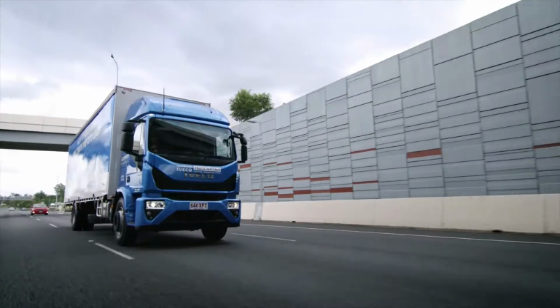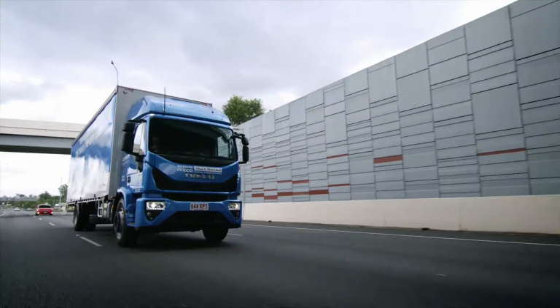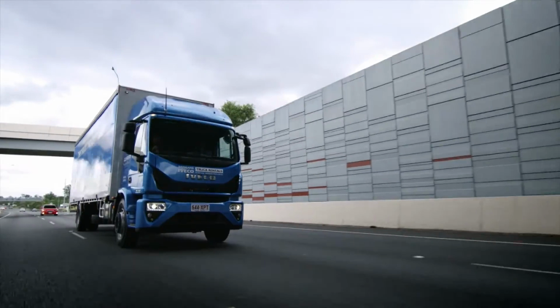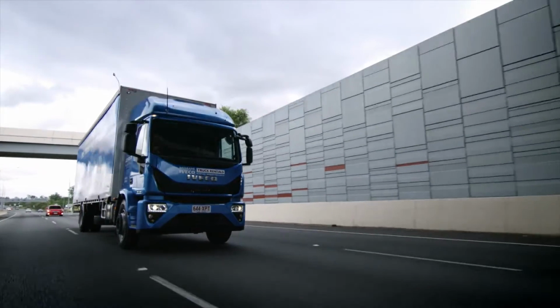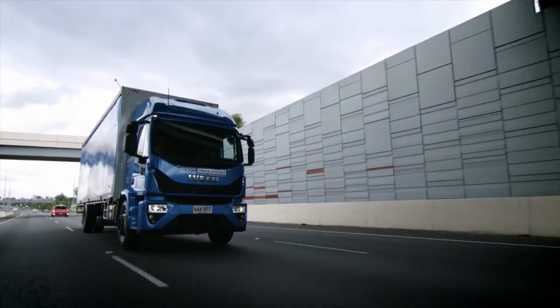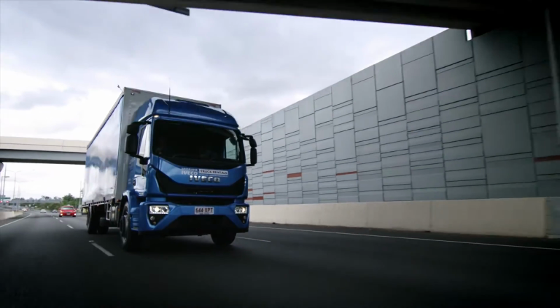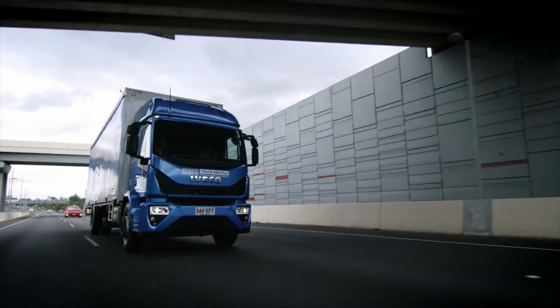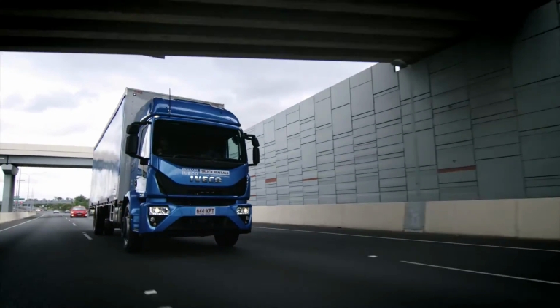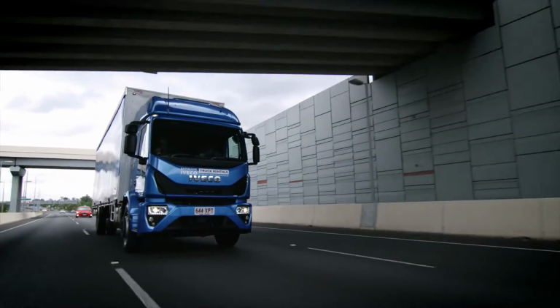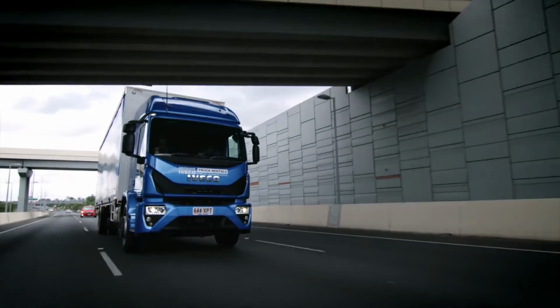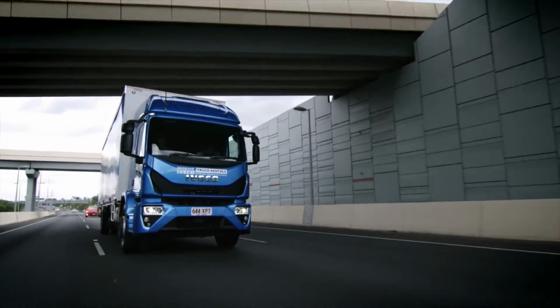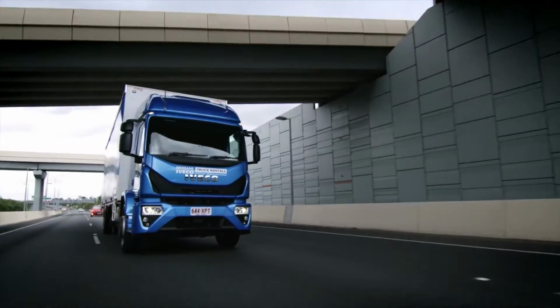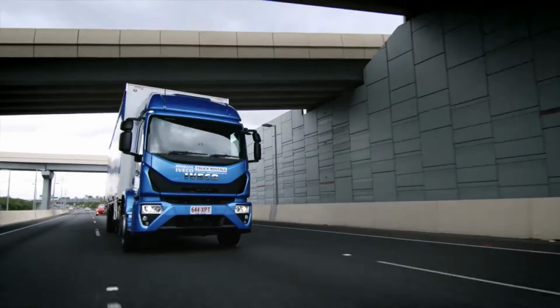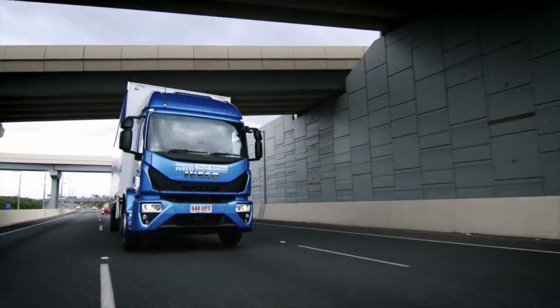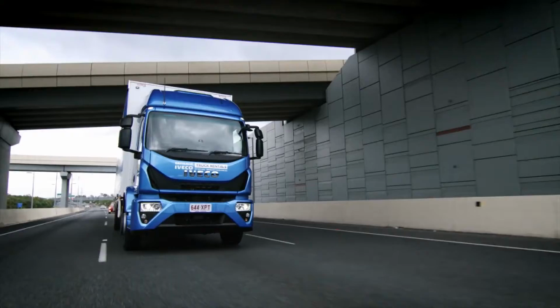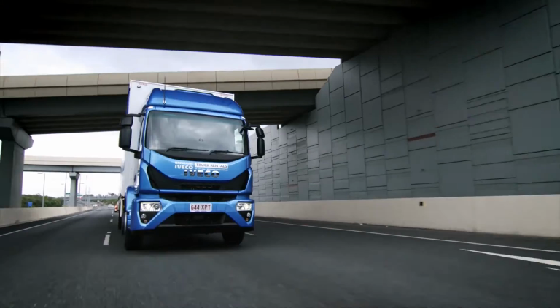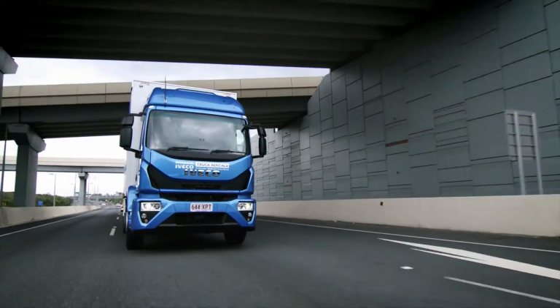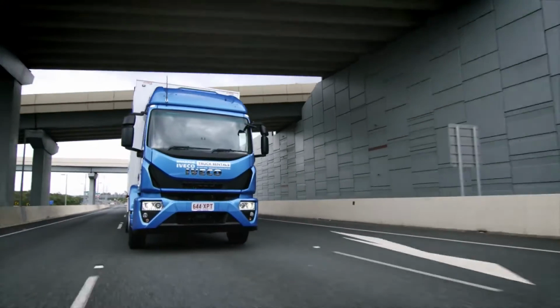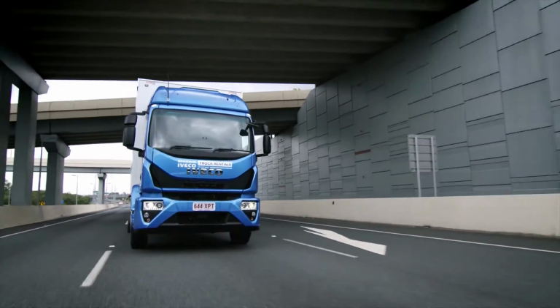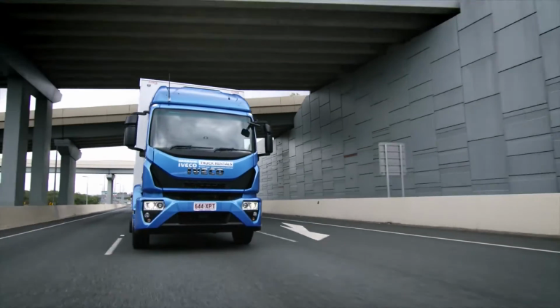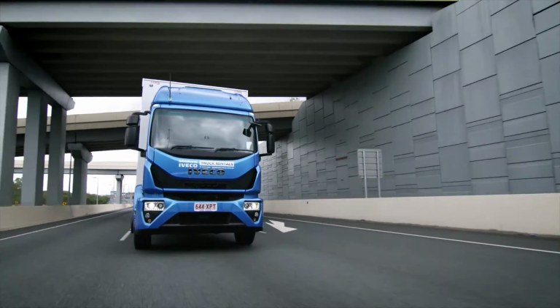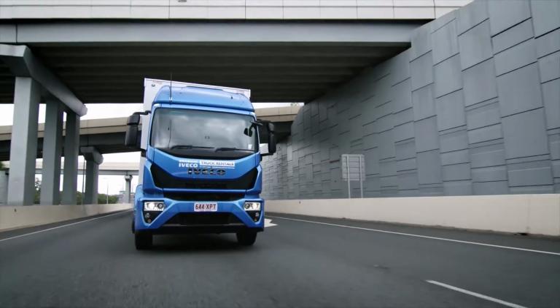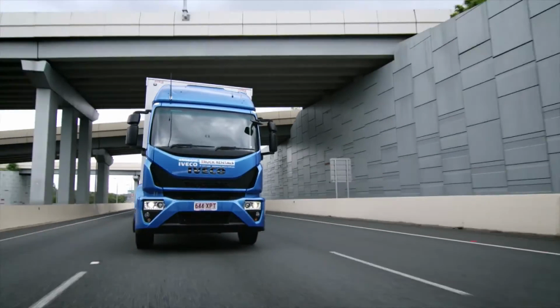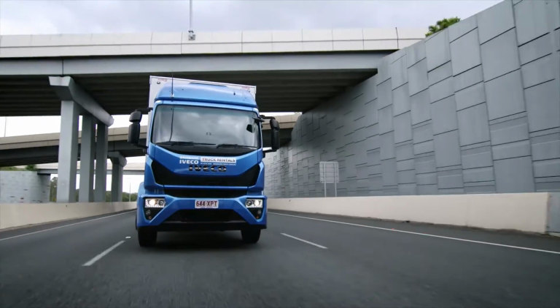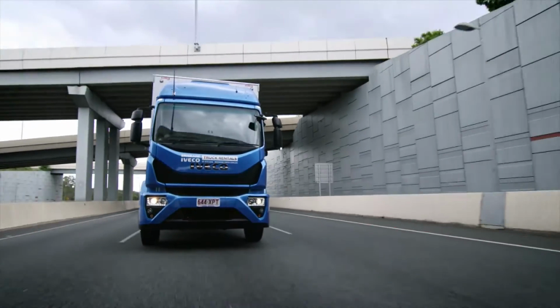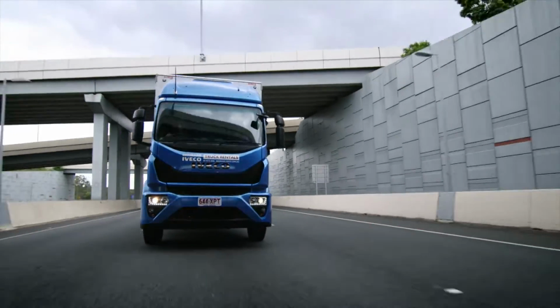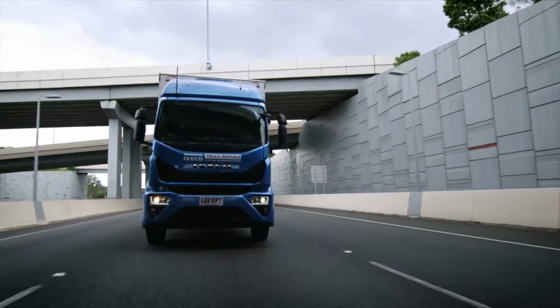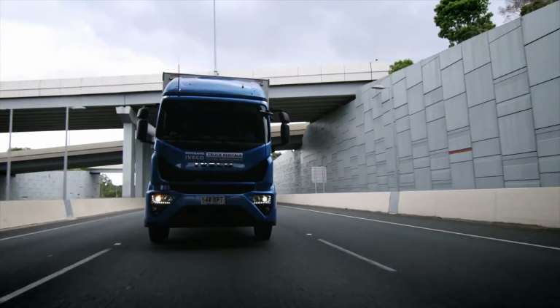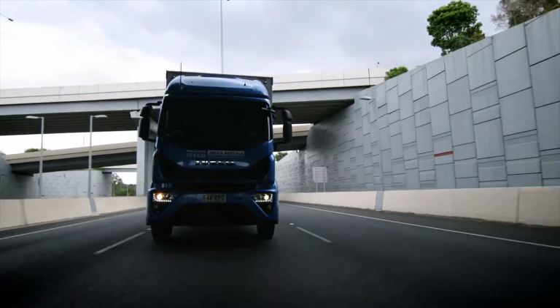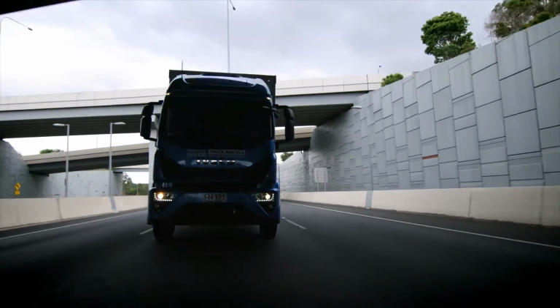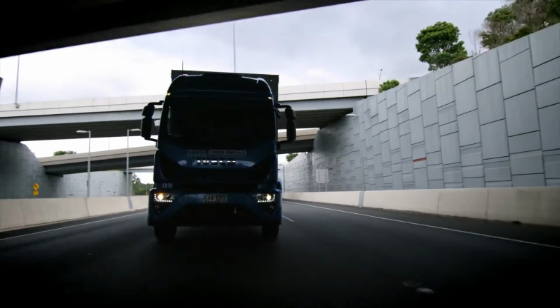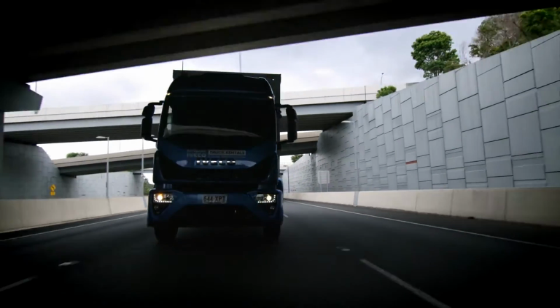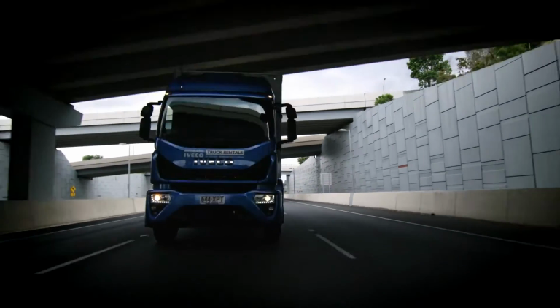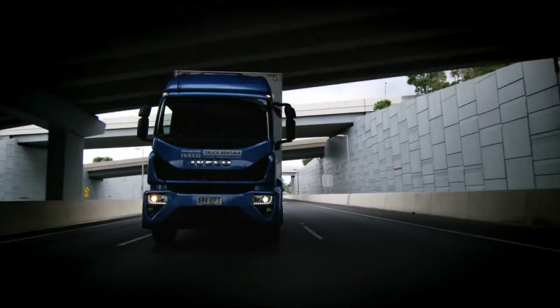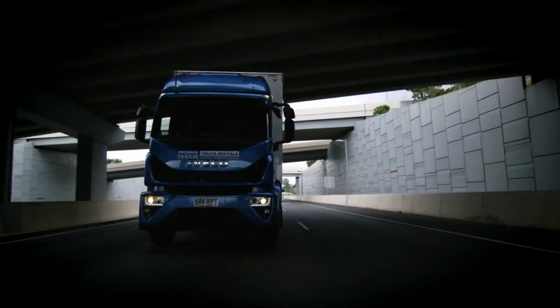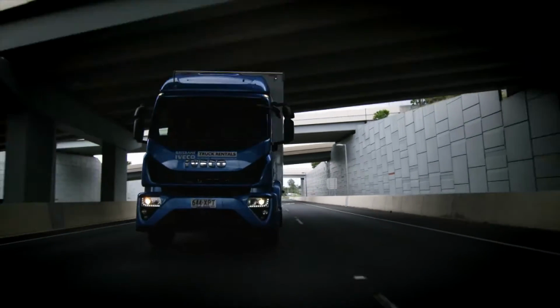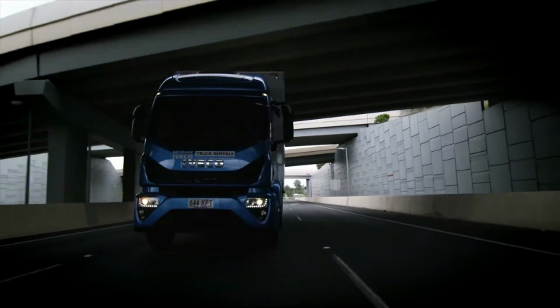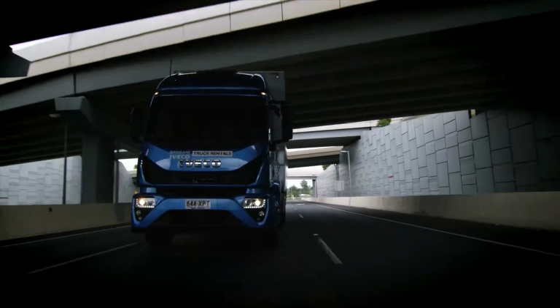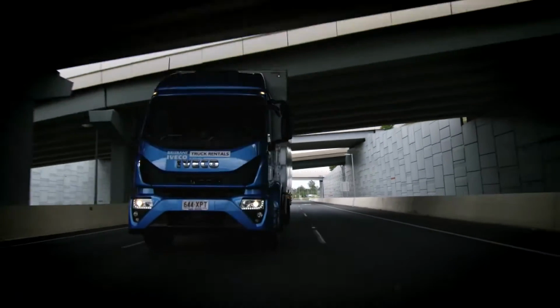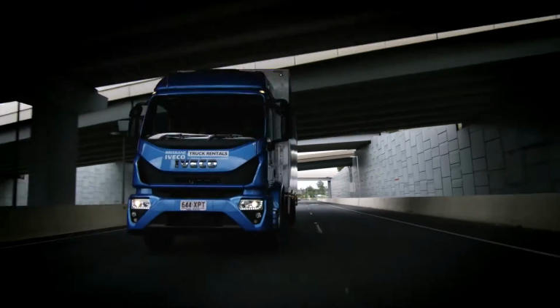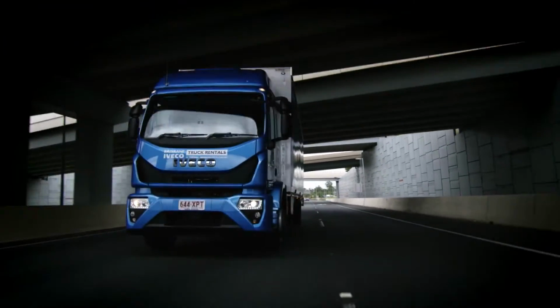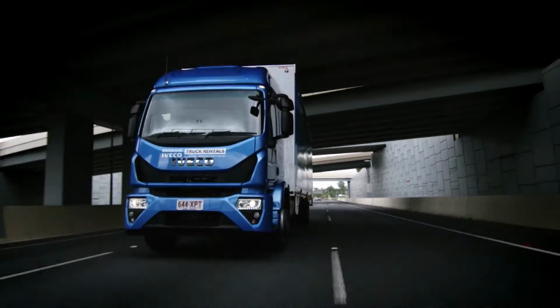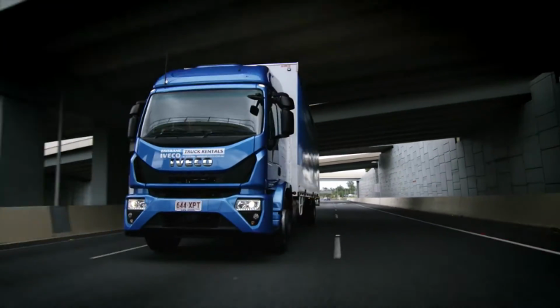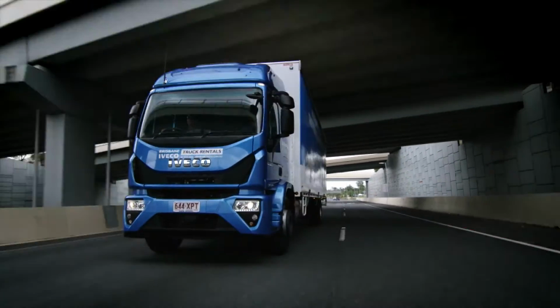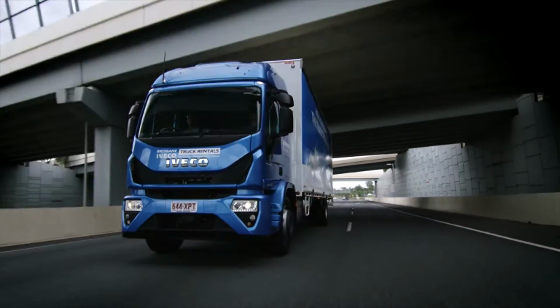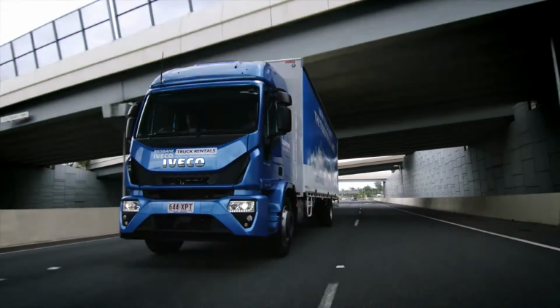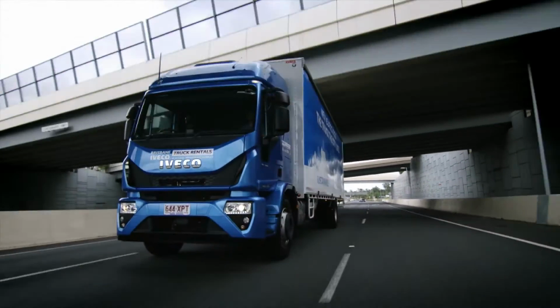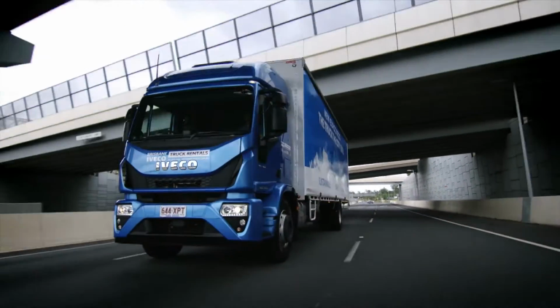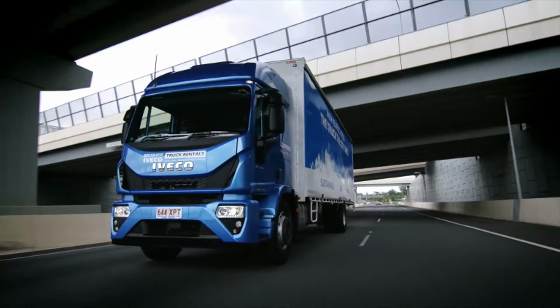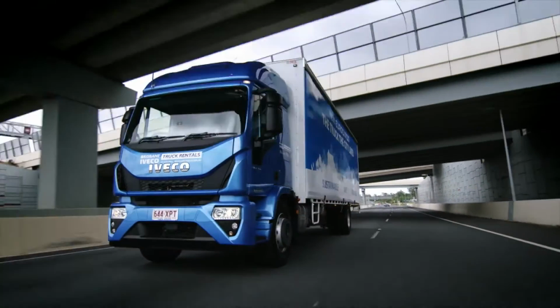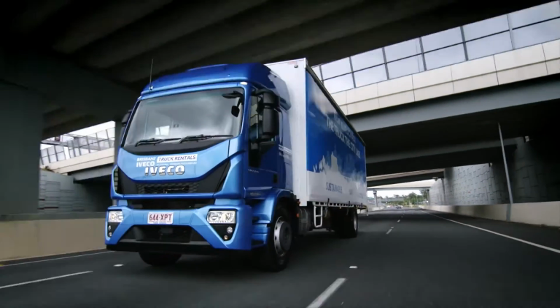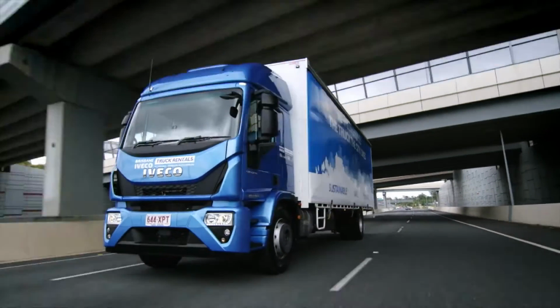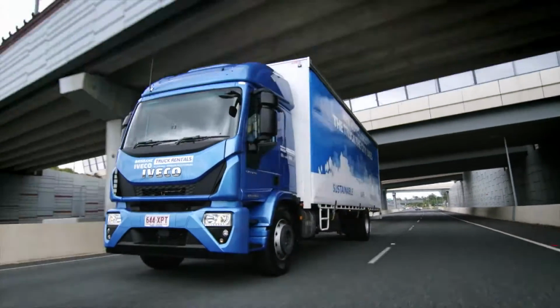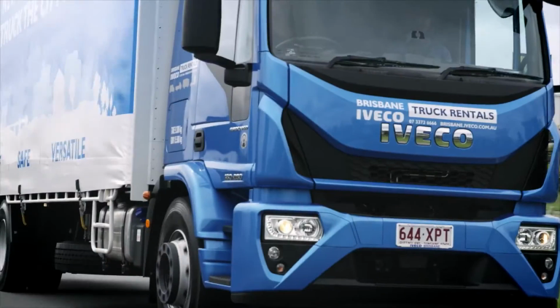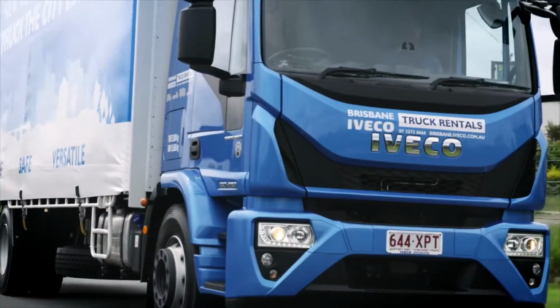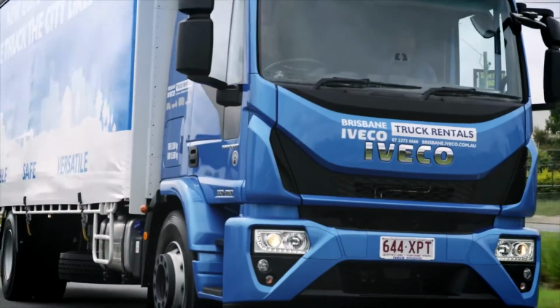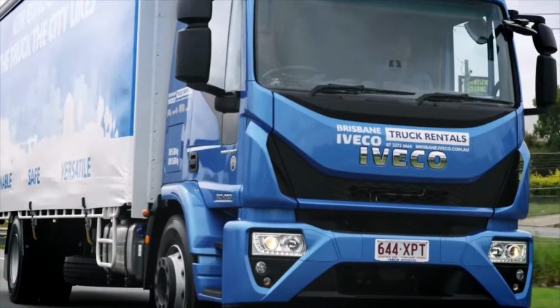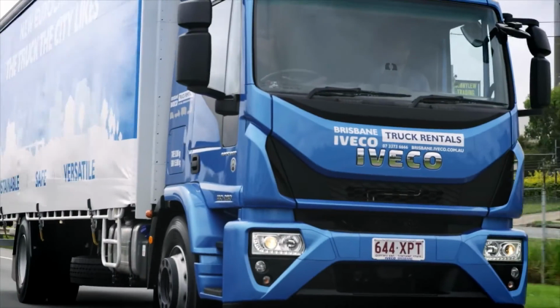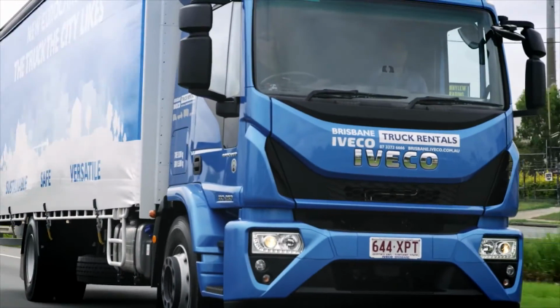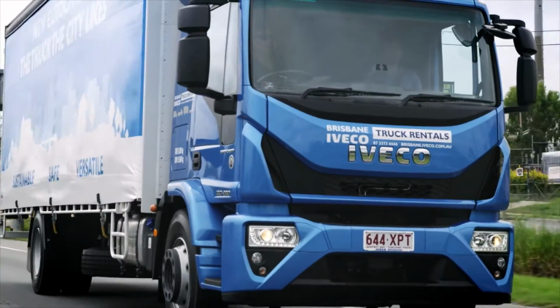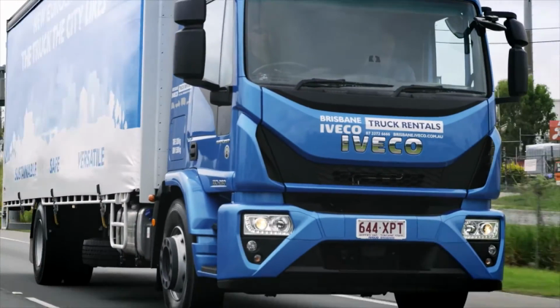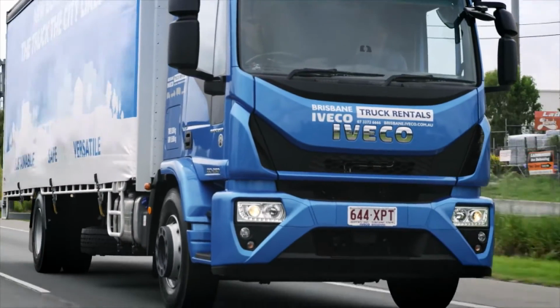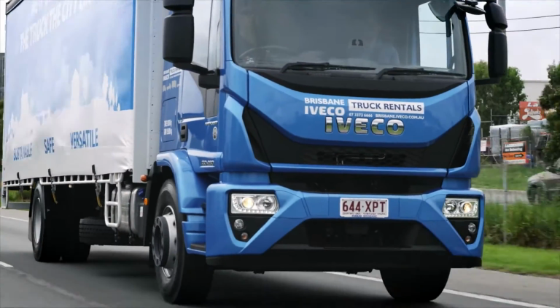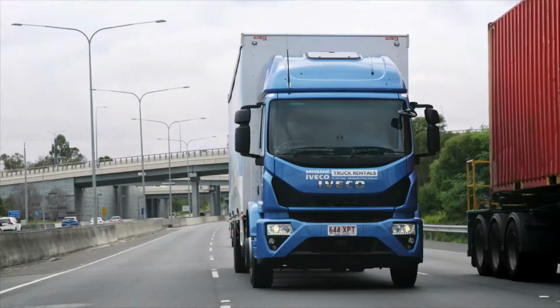The Eurocargo GVMs range from 12 to 18 tonnes and are available with both Euro 5 and the new Euro 6 engines, combining reduced emissions performance with outputs of up to 280 horsepower and 1,000 newton metres.